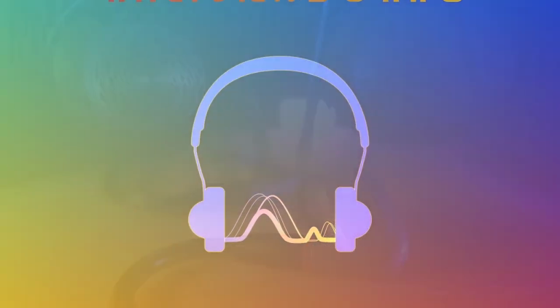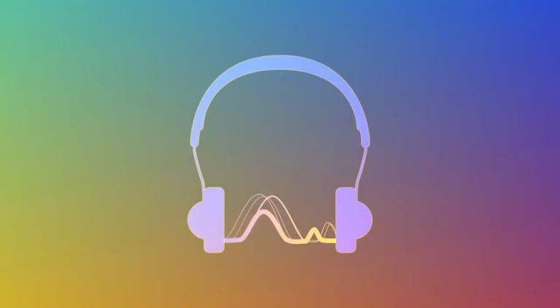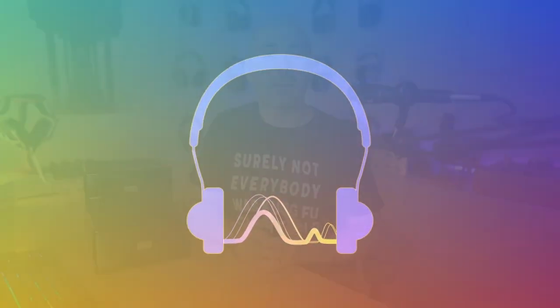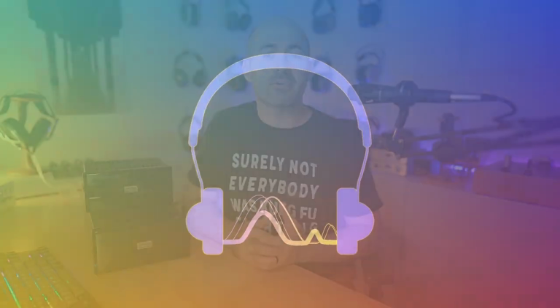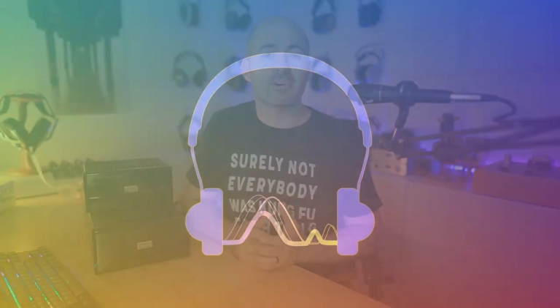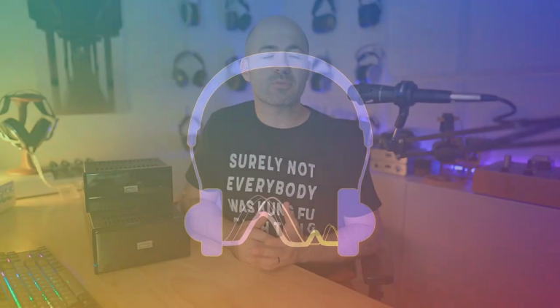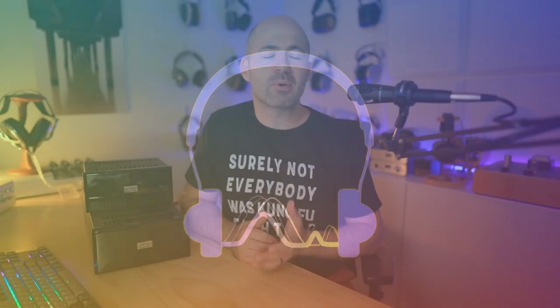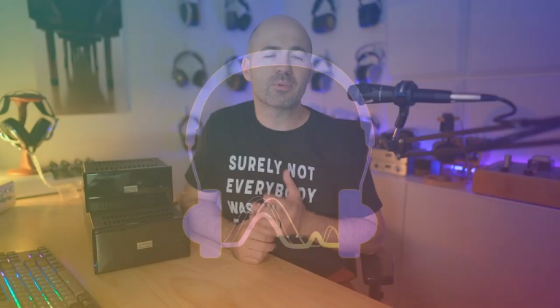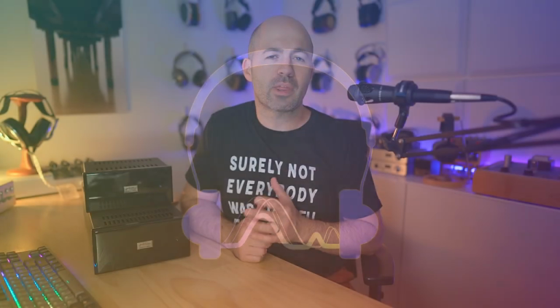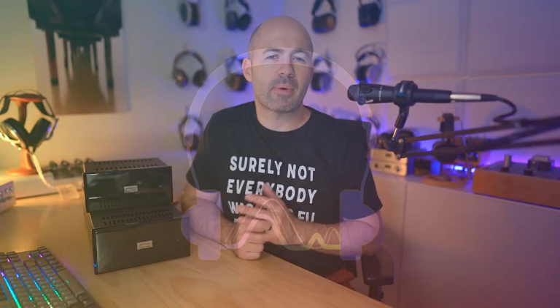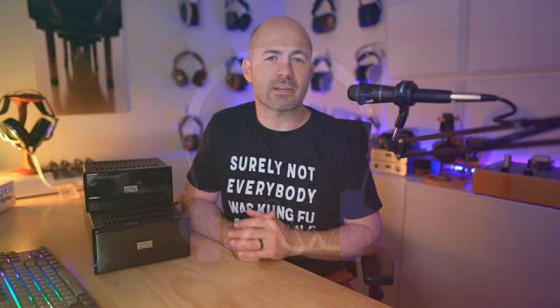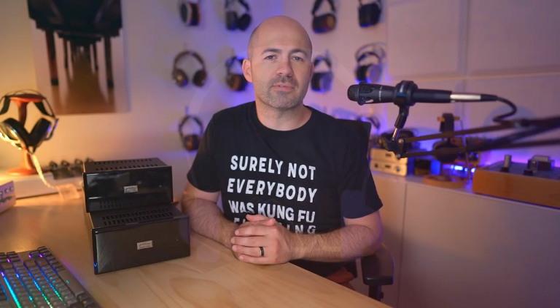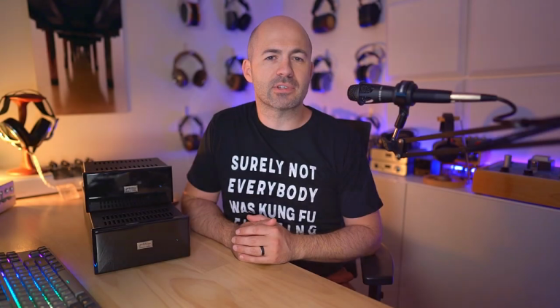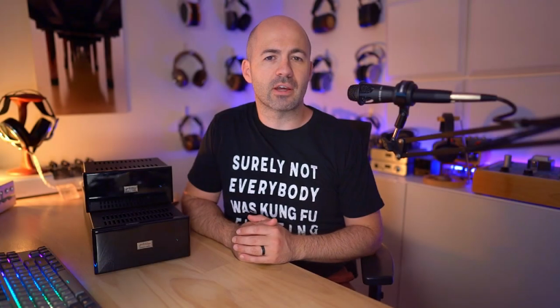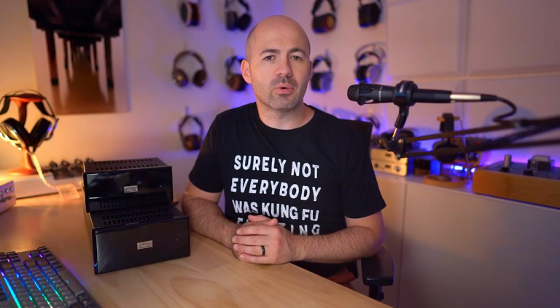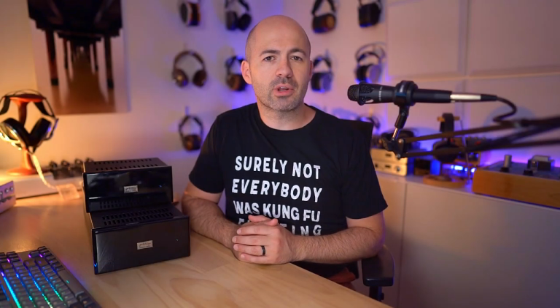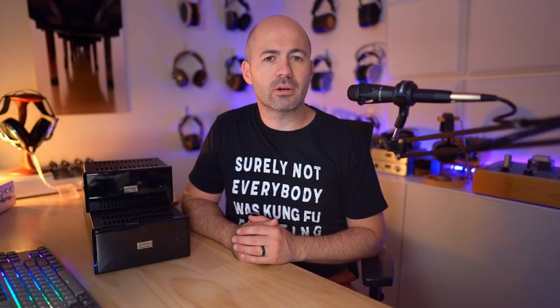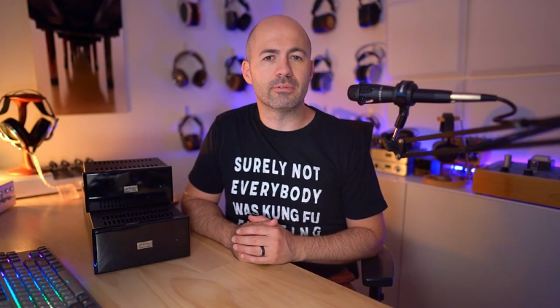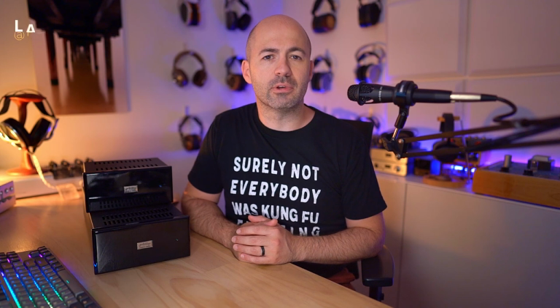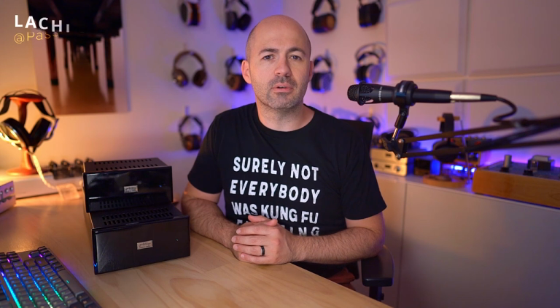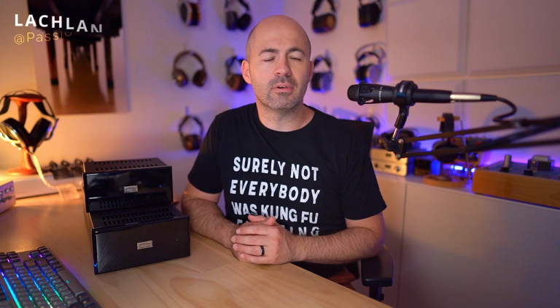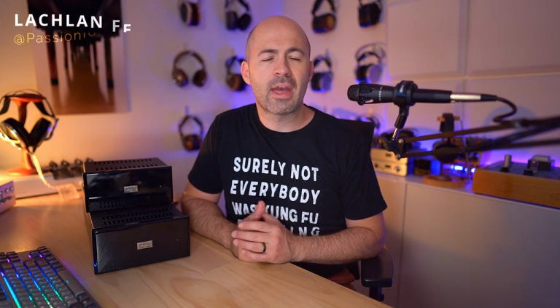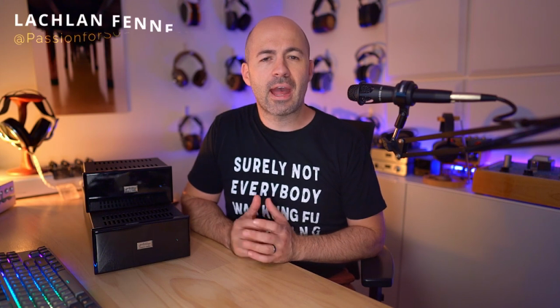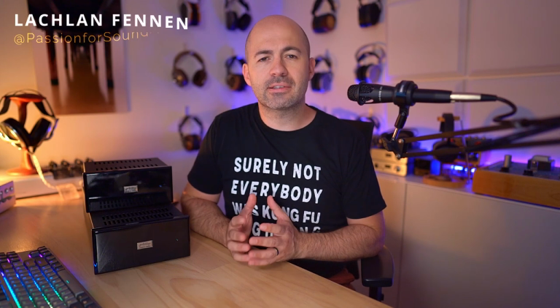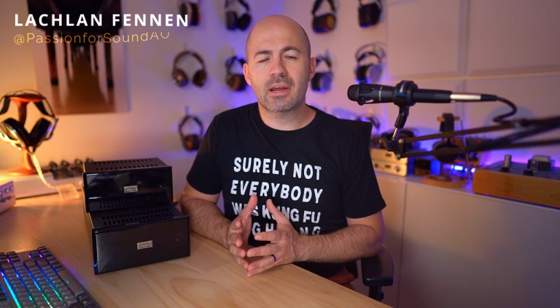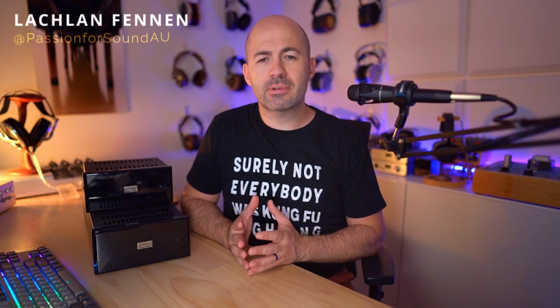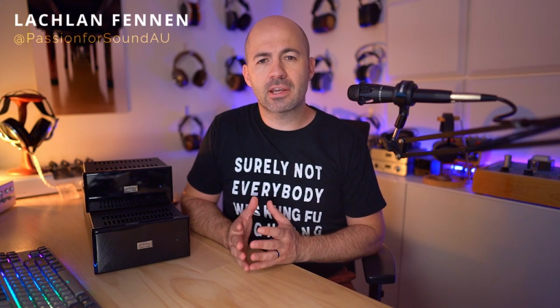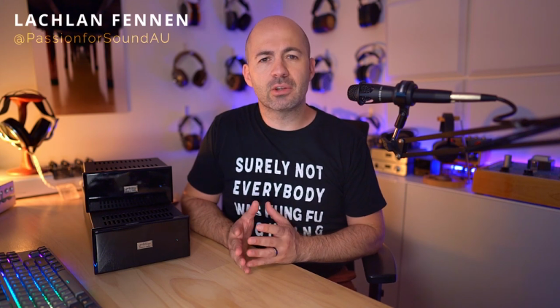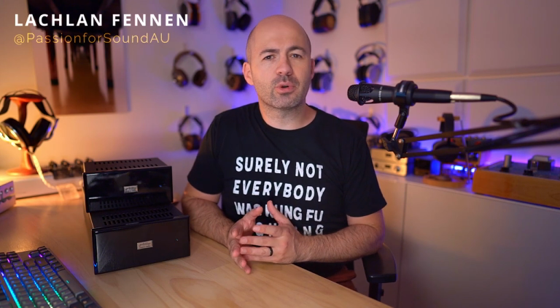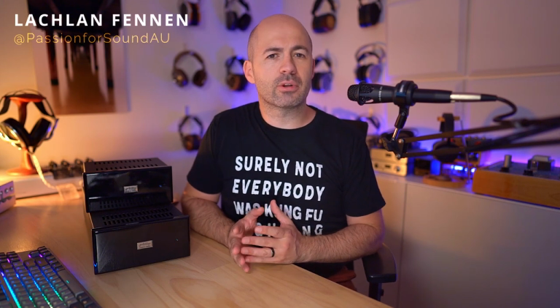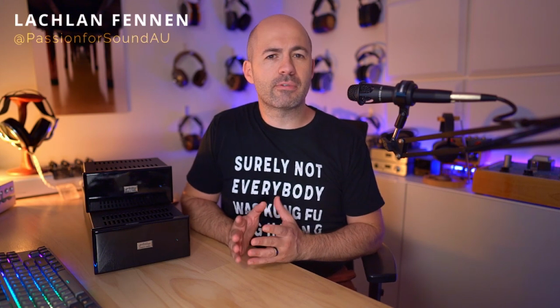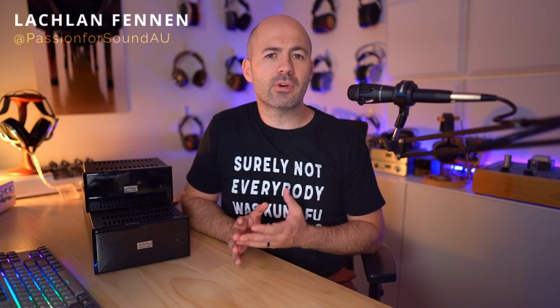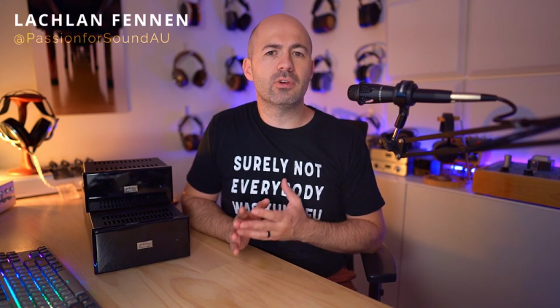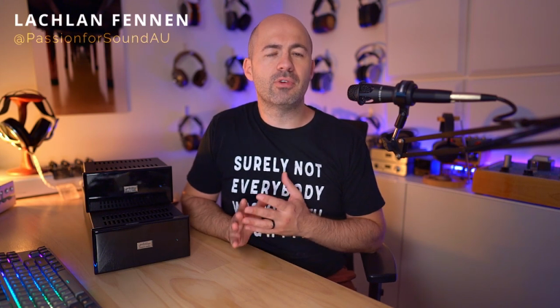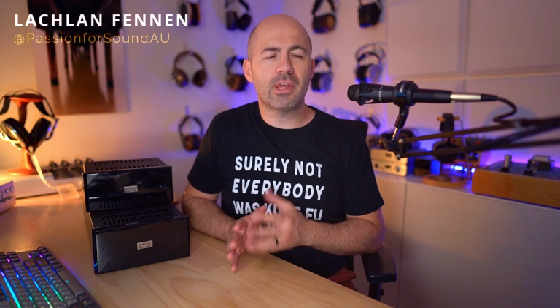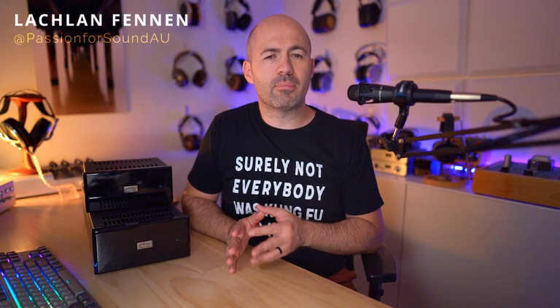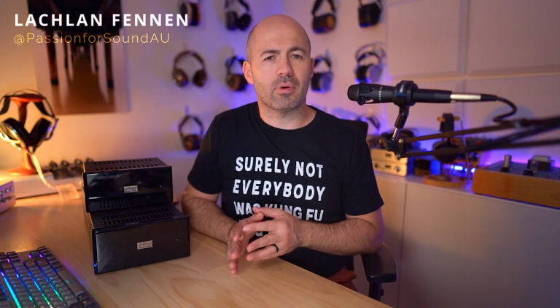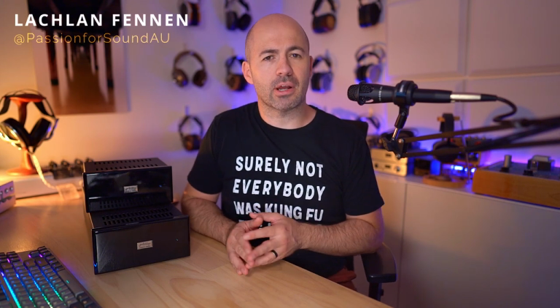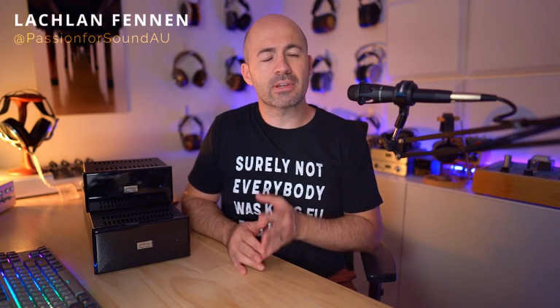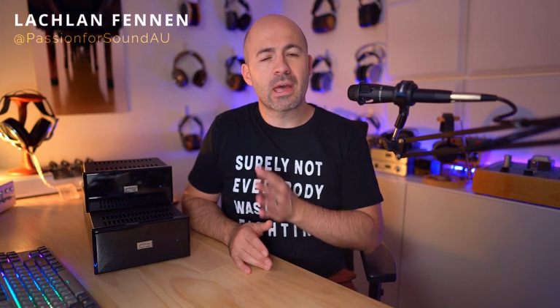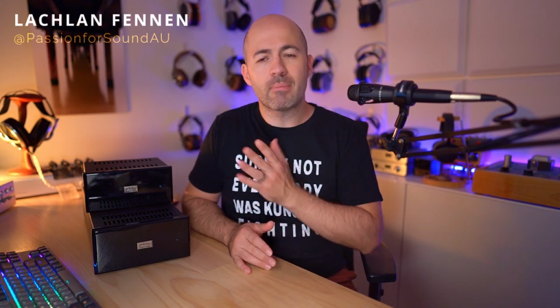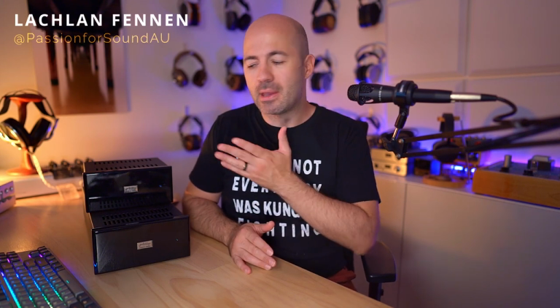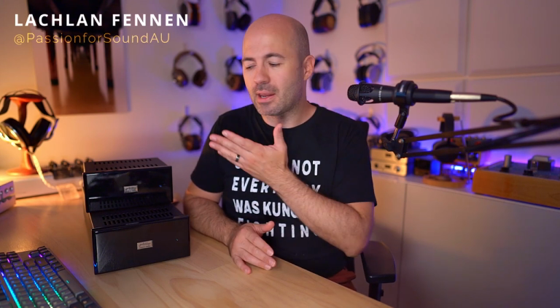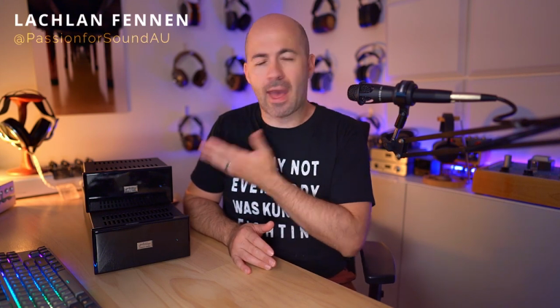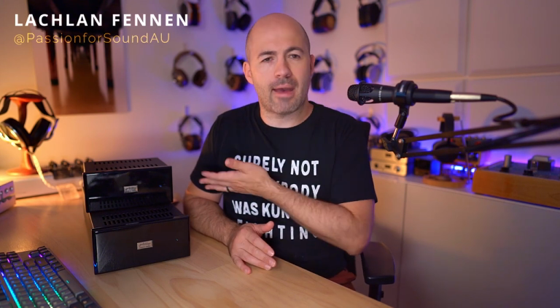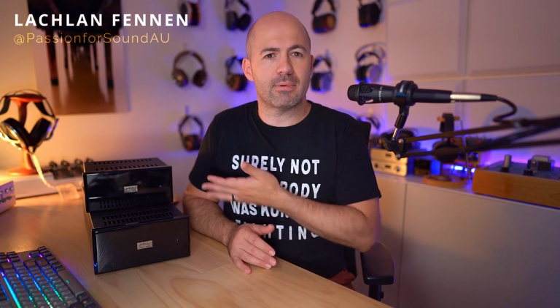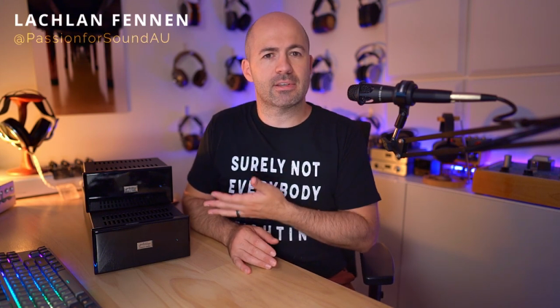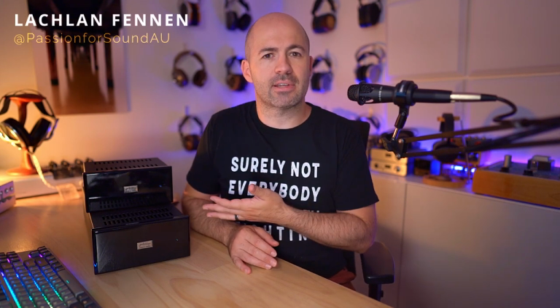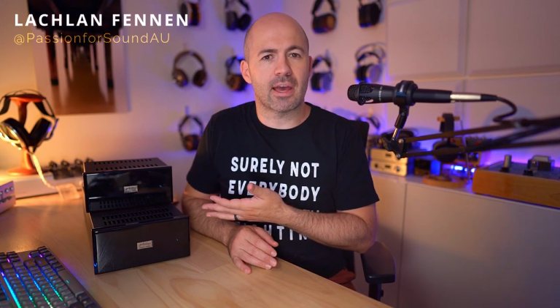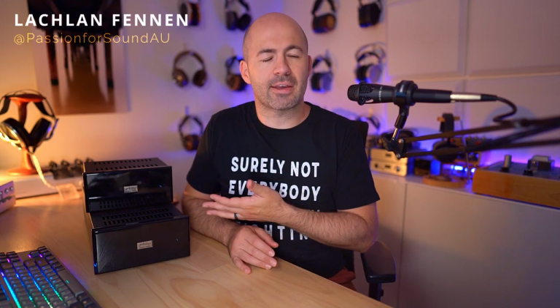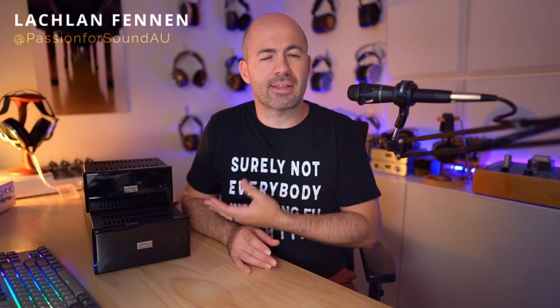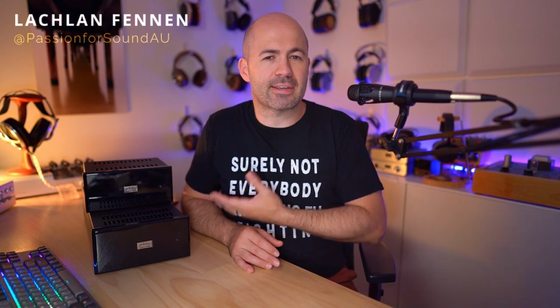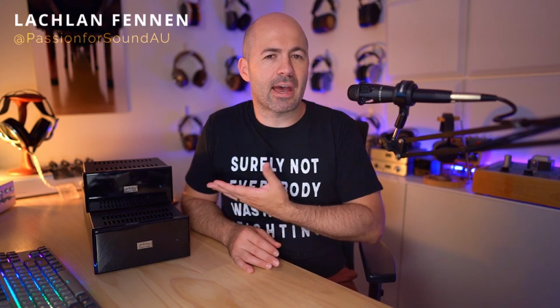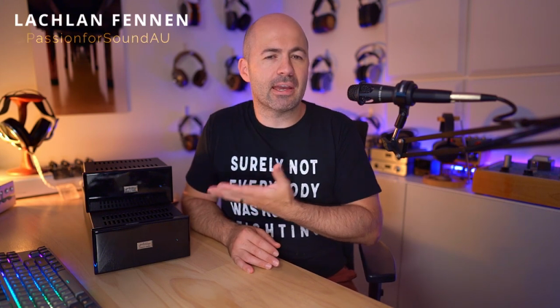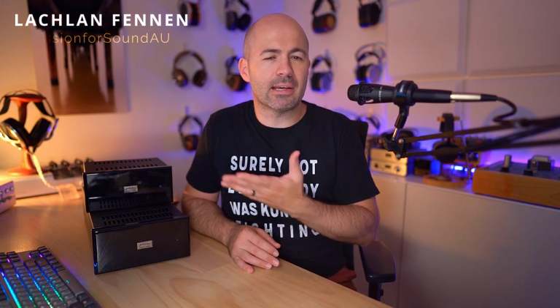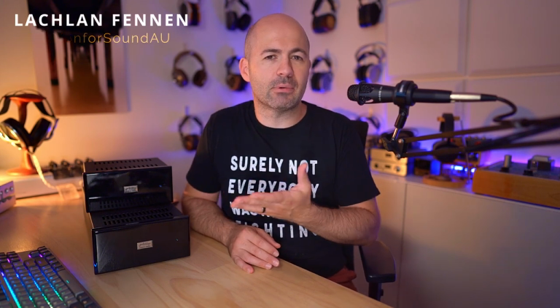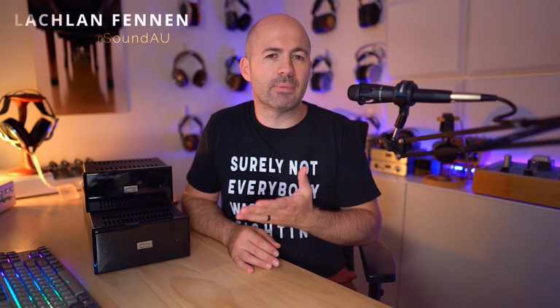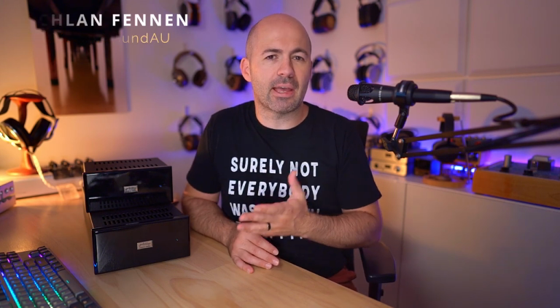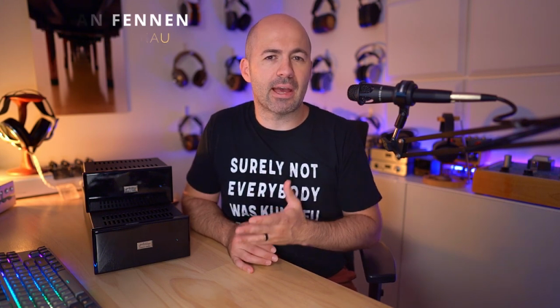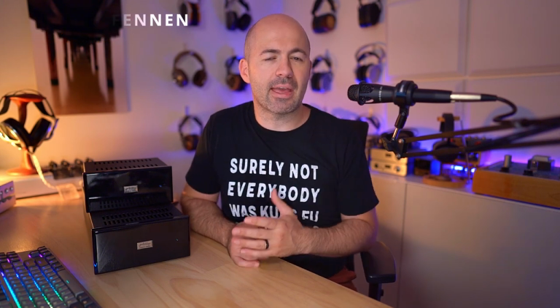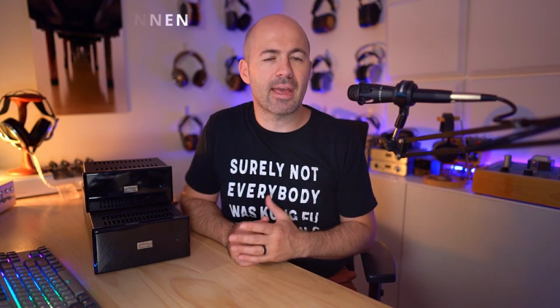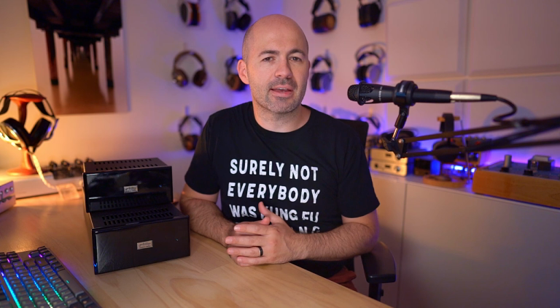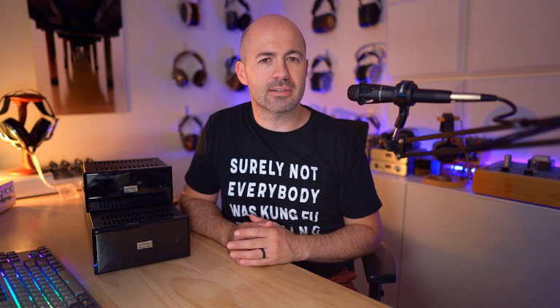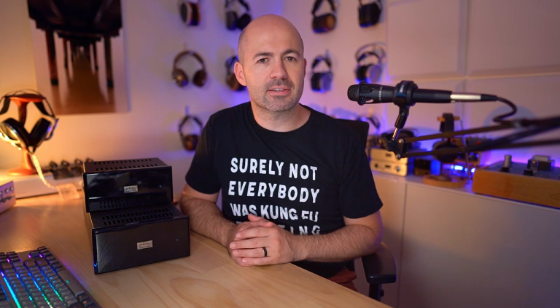Hey folks, welcome to another Passion for Sound audio review. Today we're taking a look at a very unique product — an Abbas DAC, that's A-double-B-A-S.